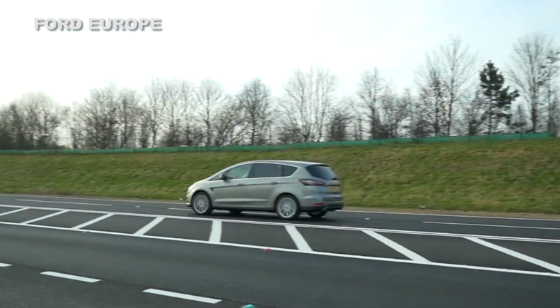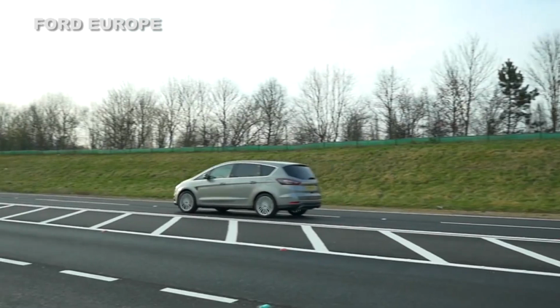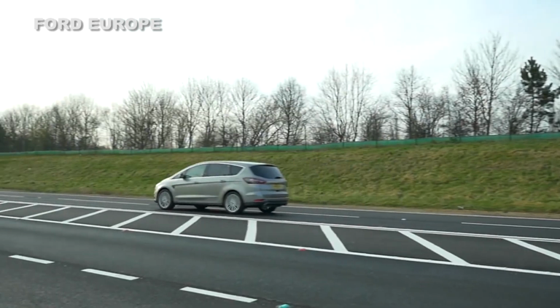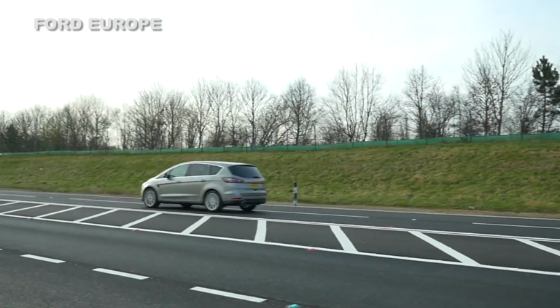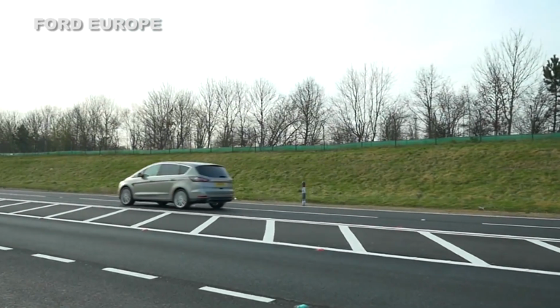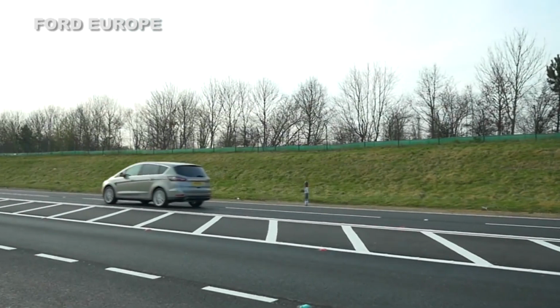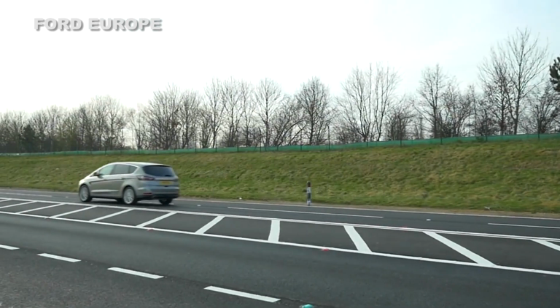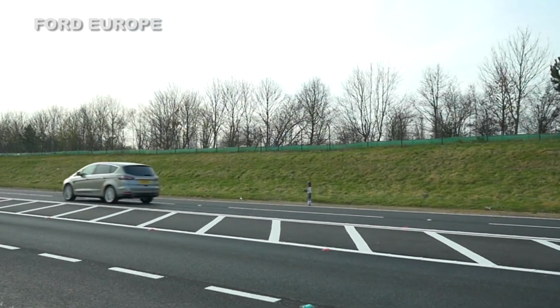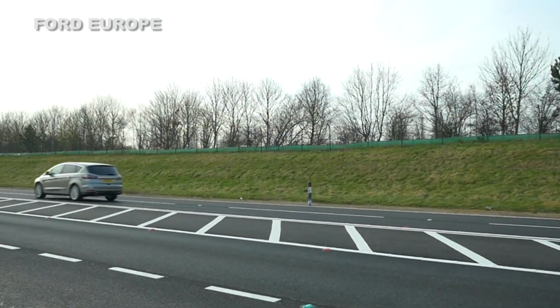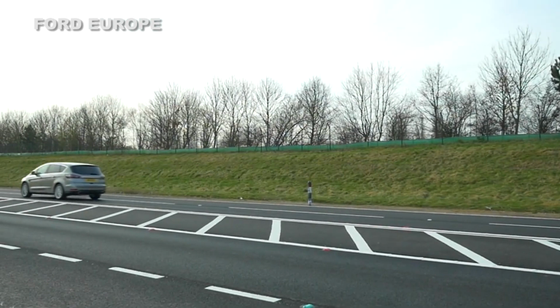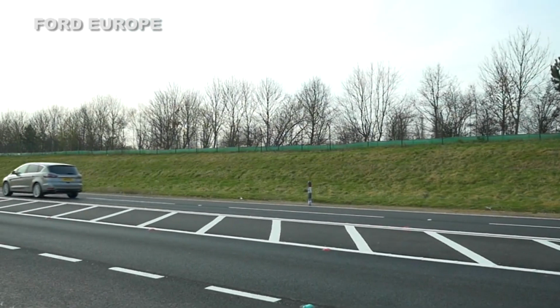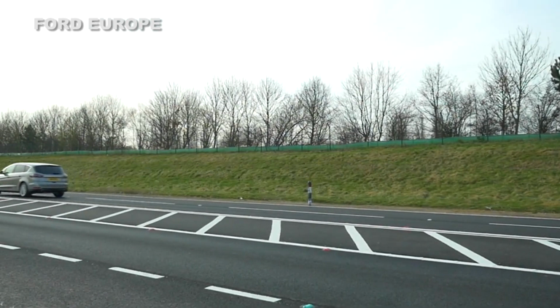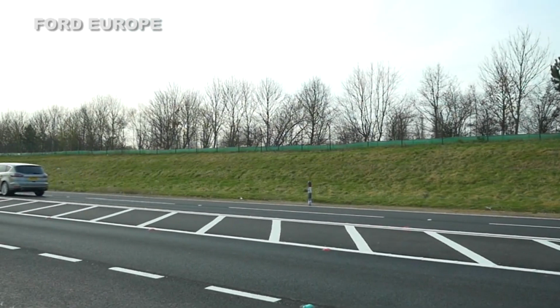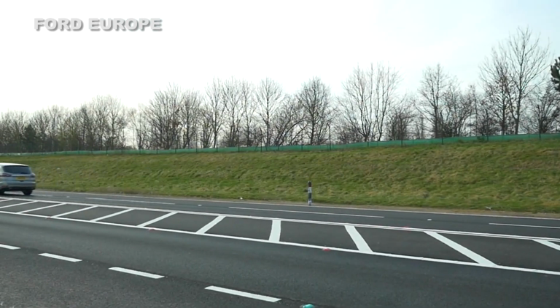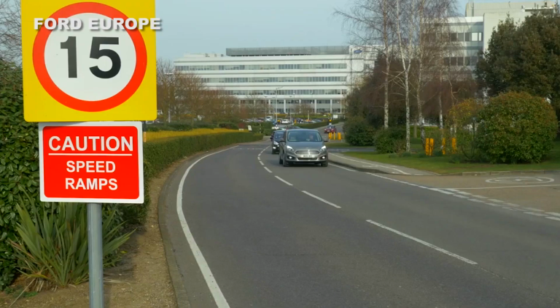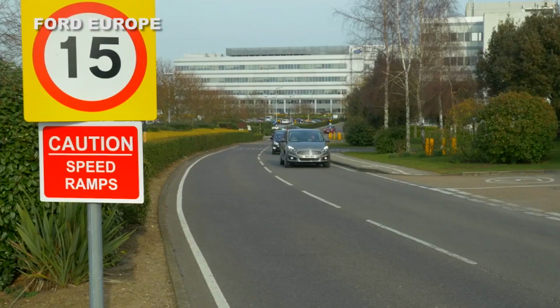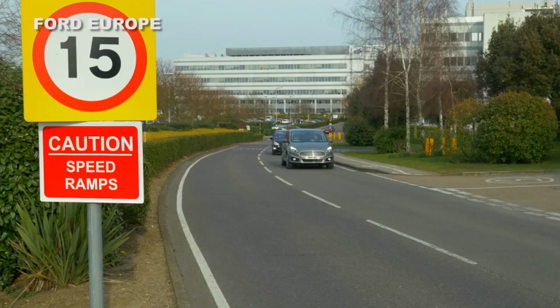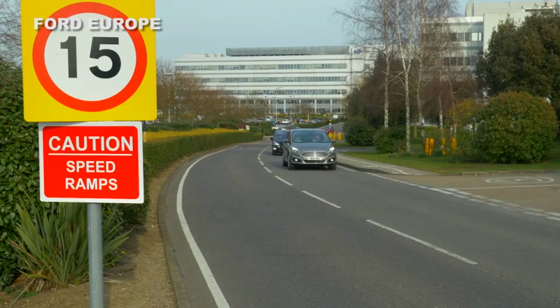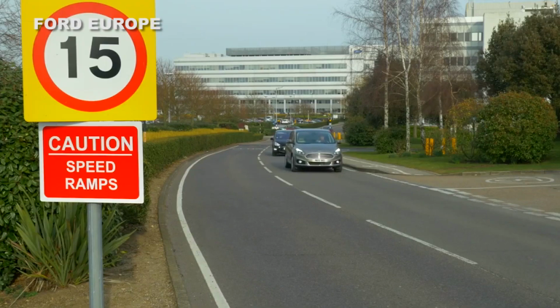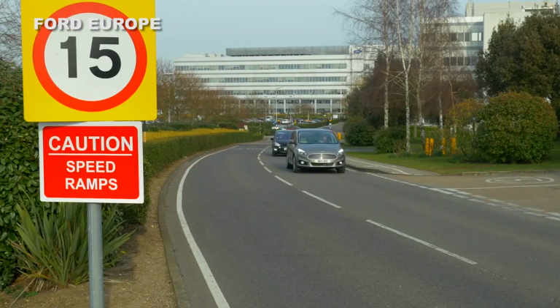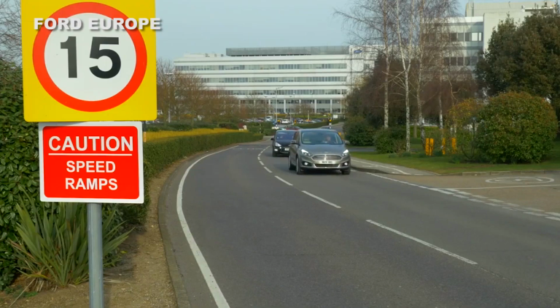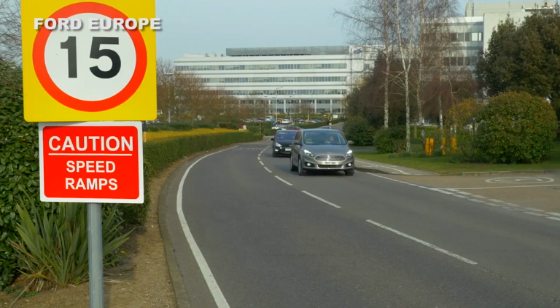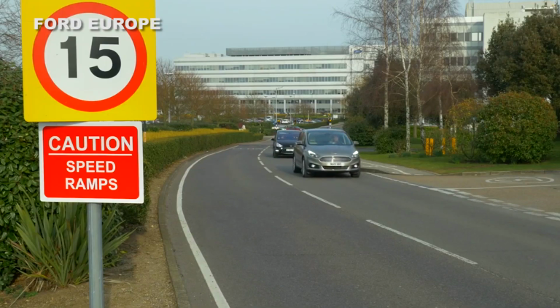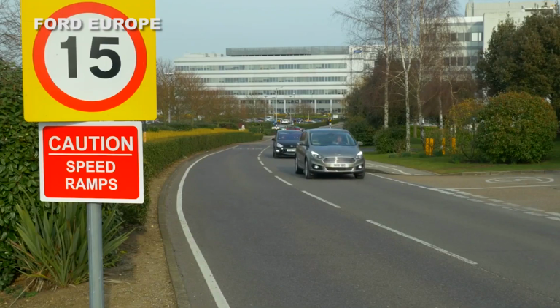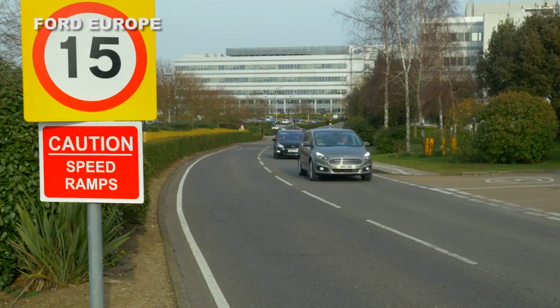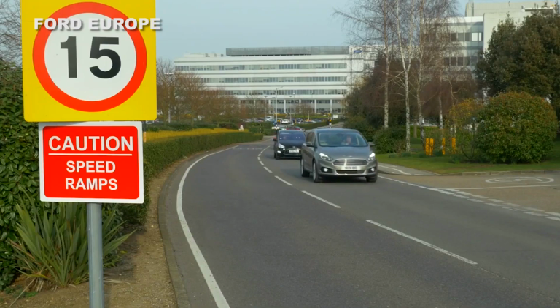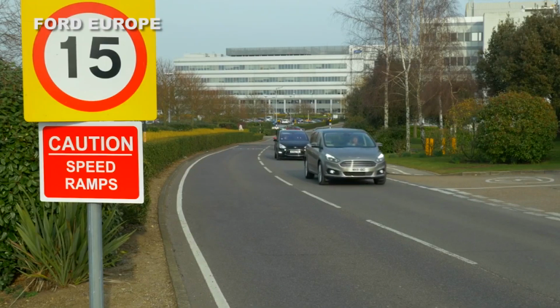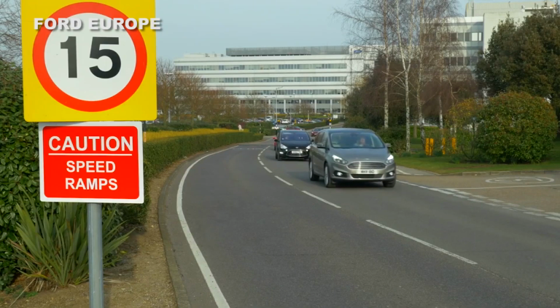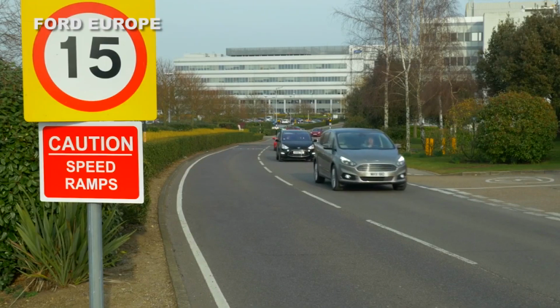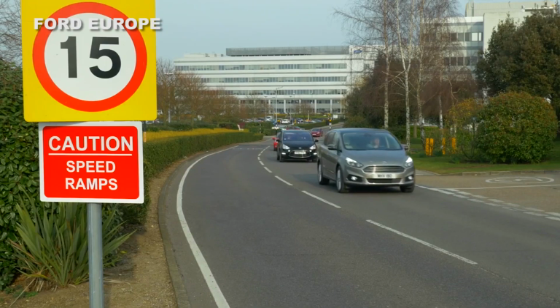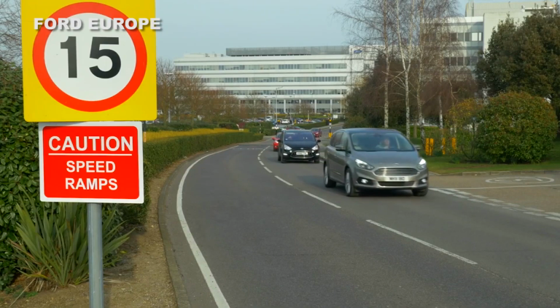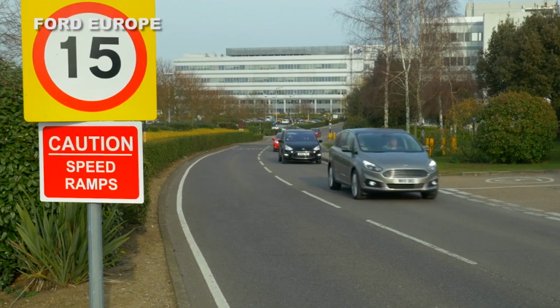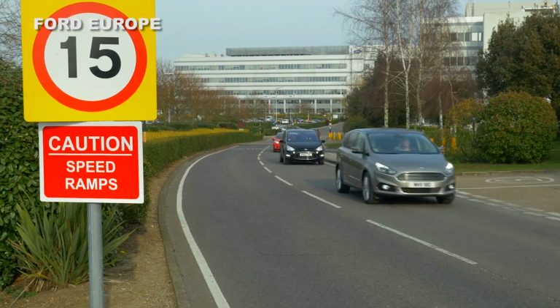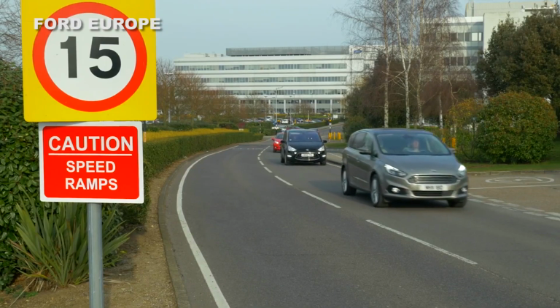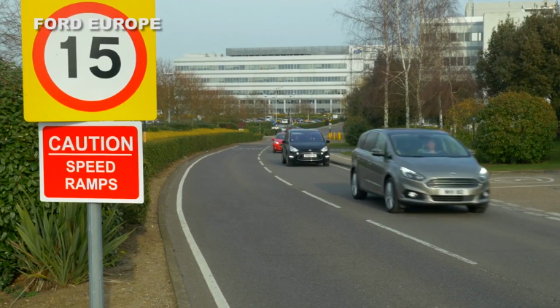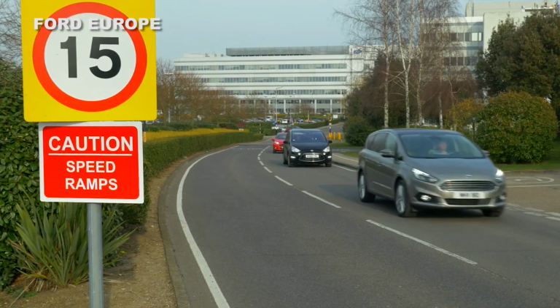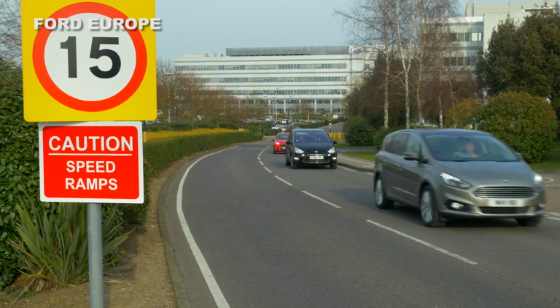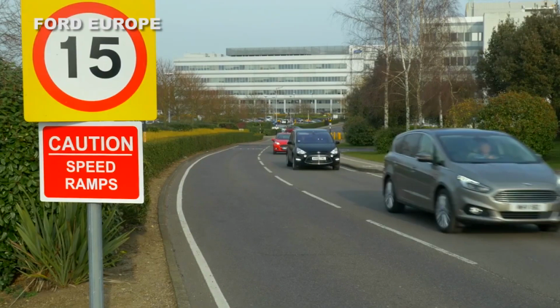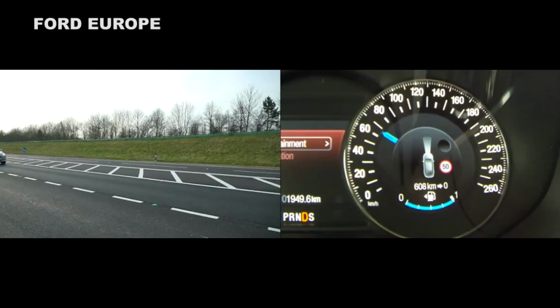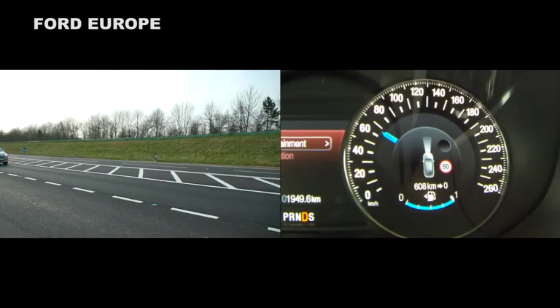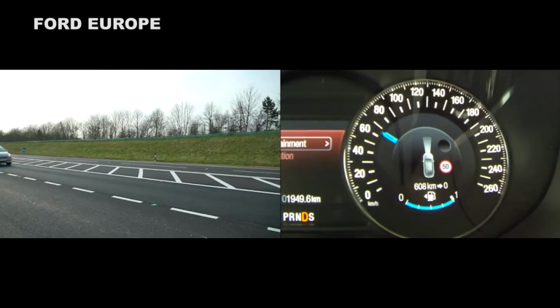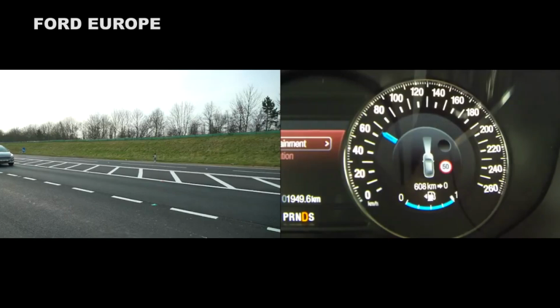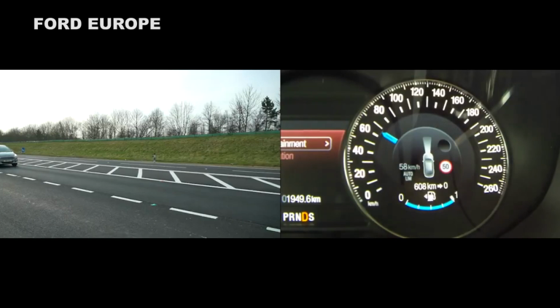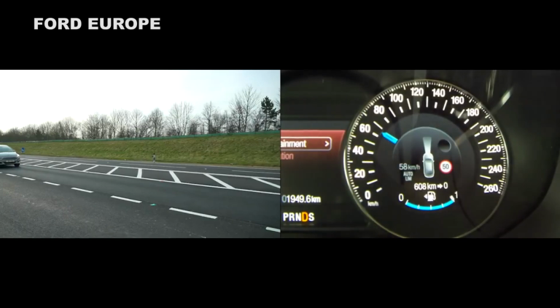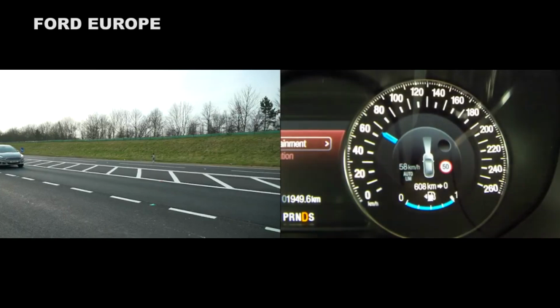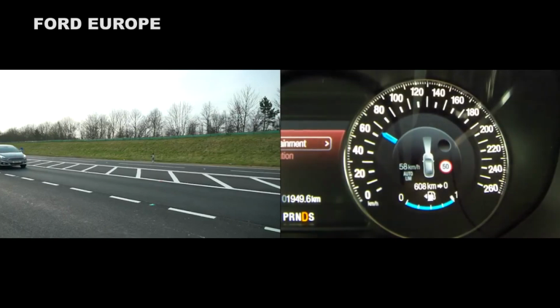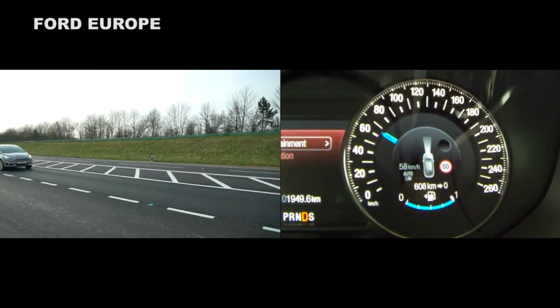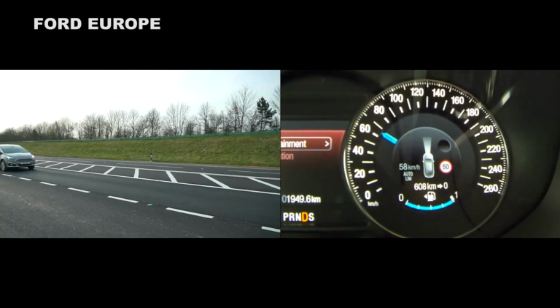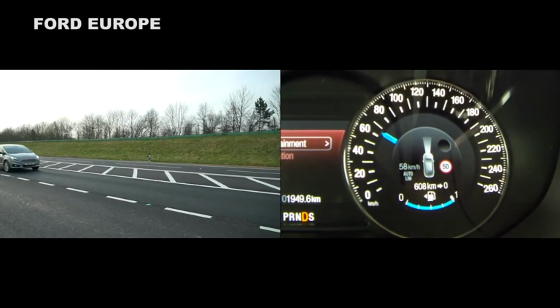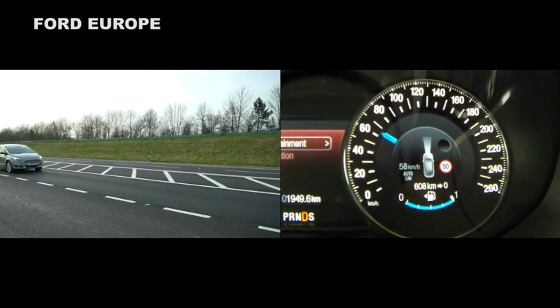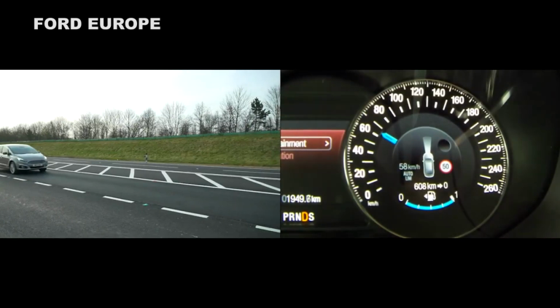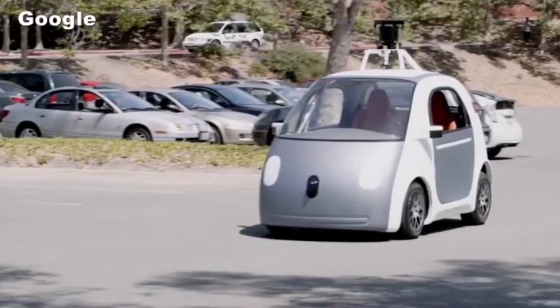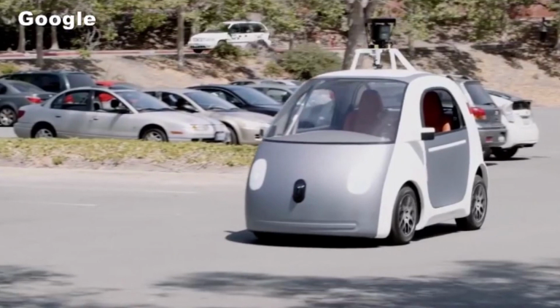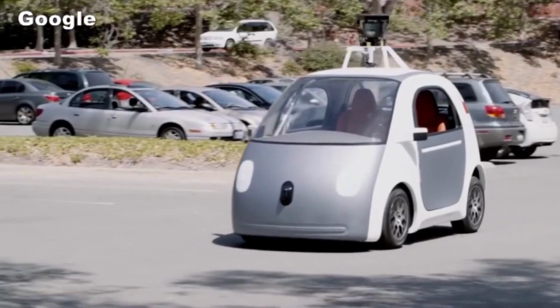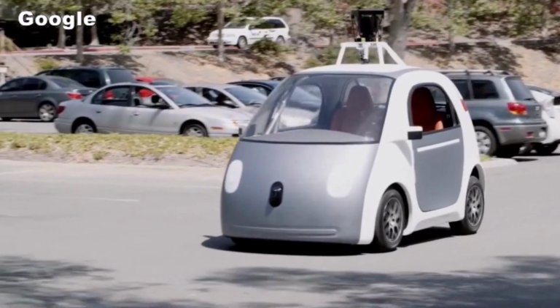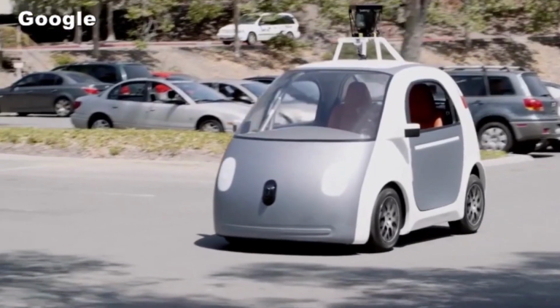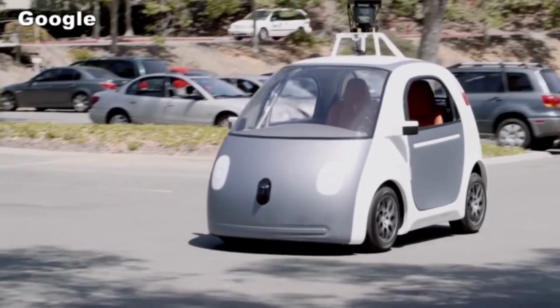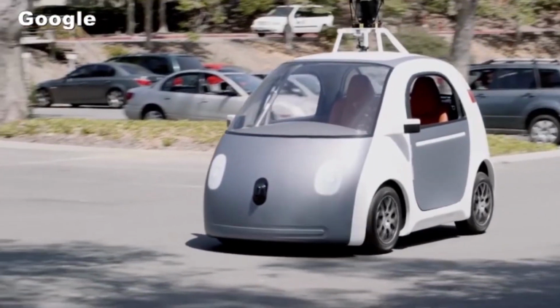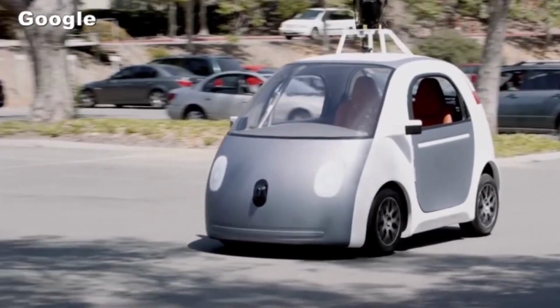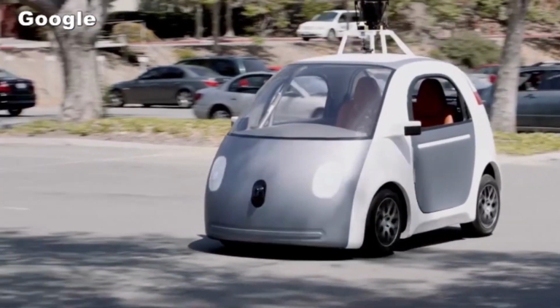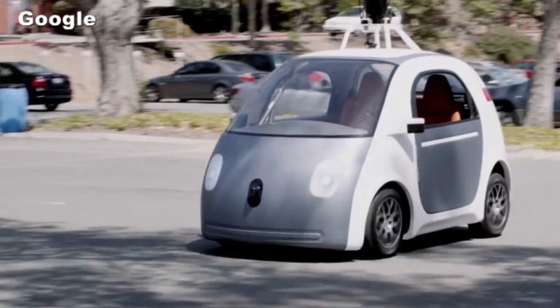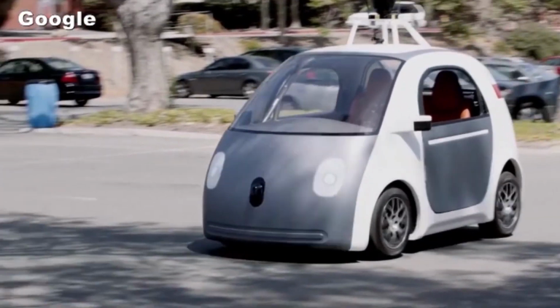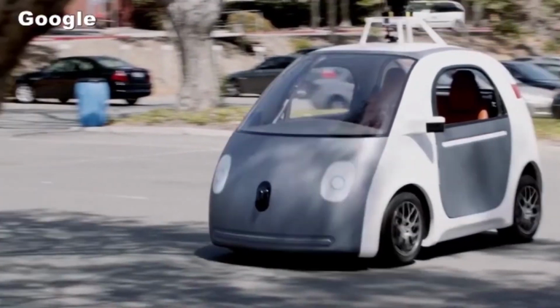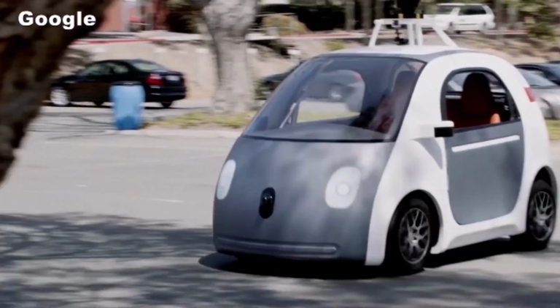It is a new sign that the control and responsibility of the driver is slowly being transferred to the car. Ring any self-driving bells?